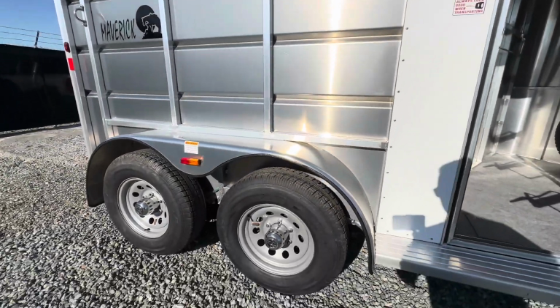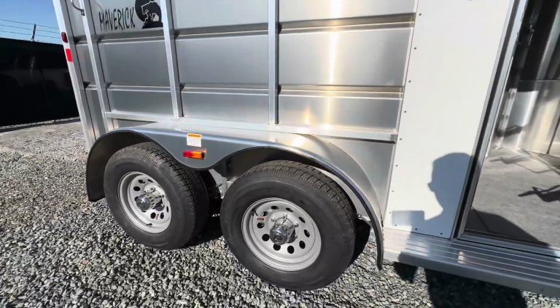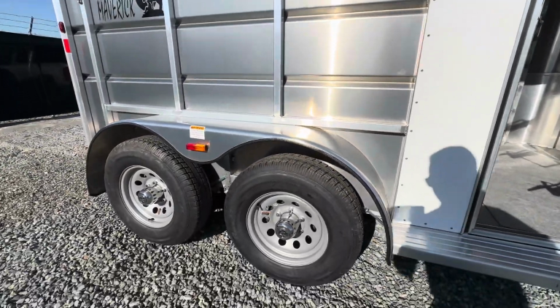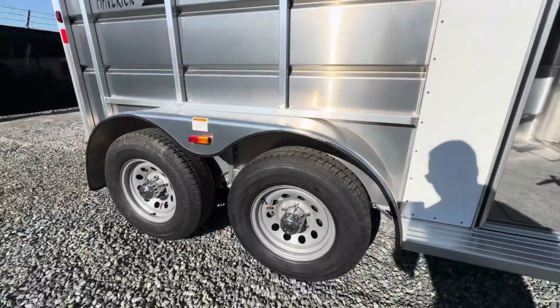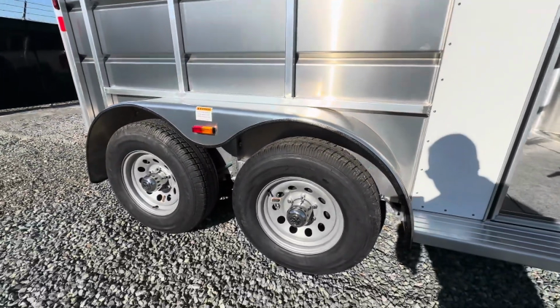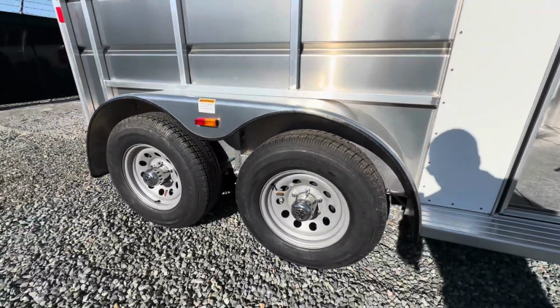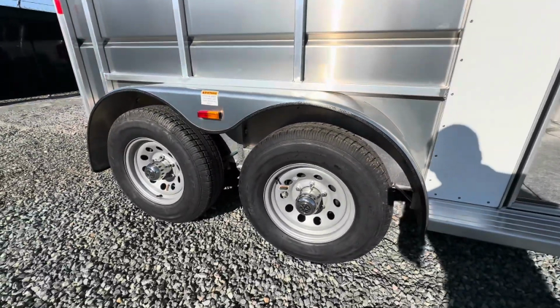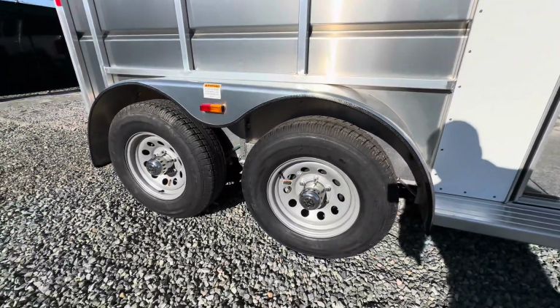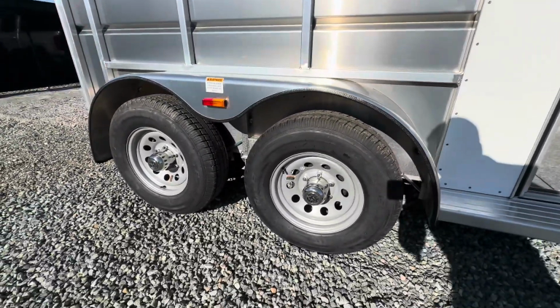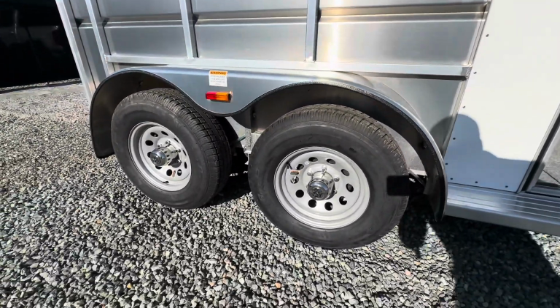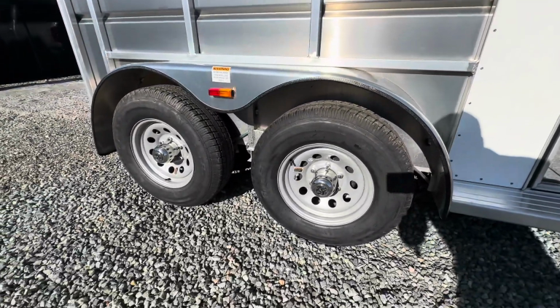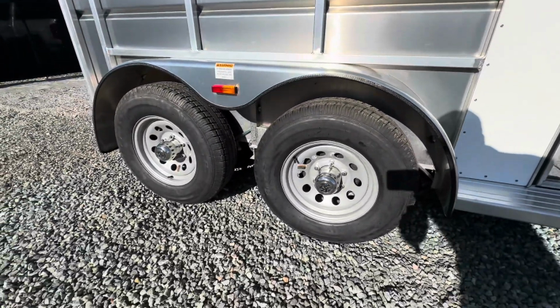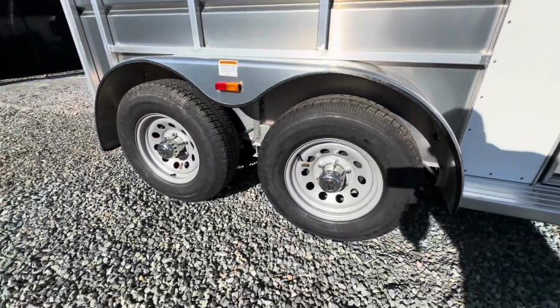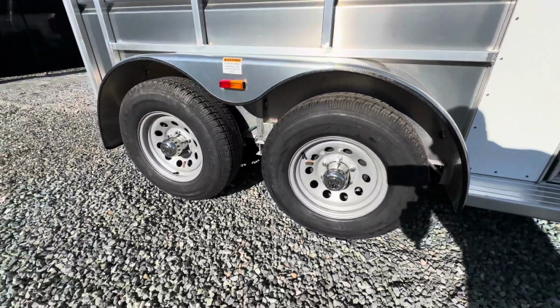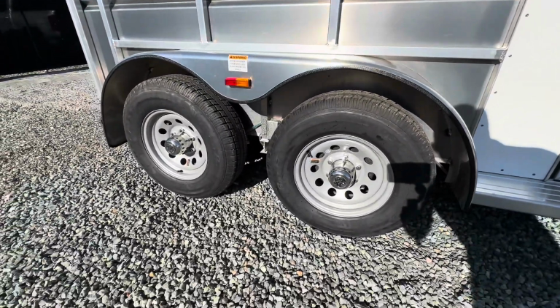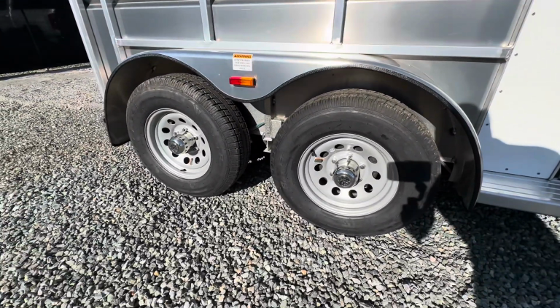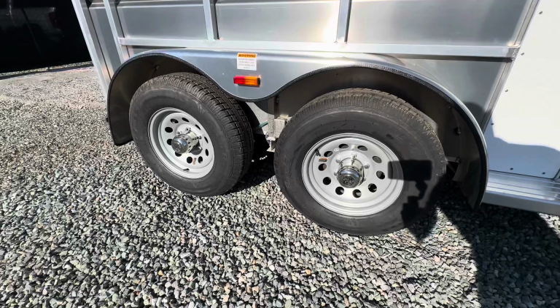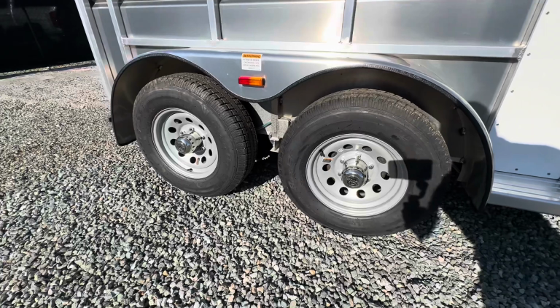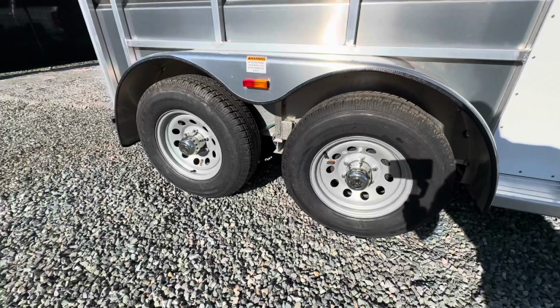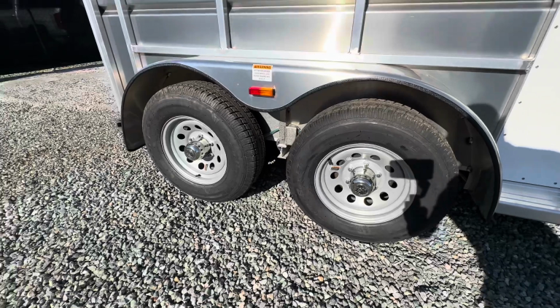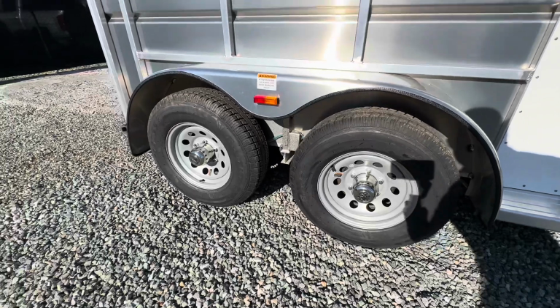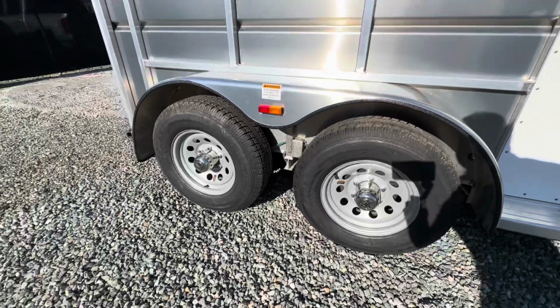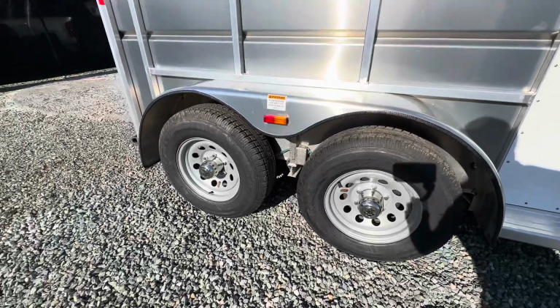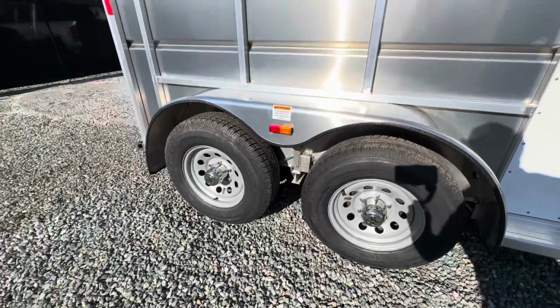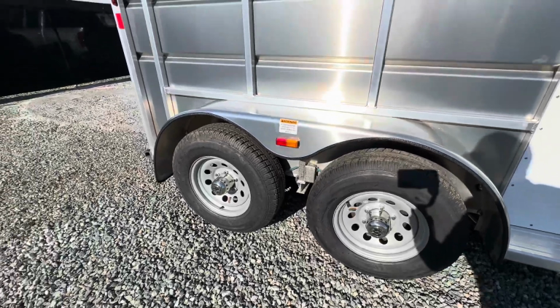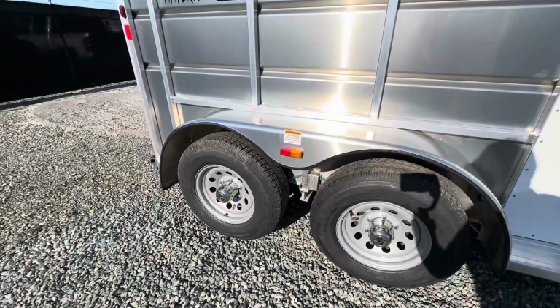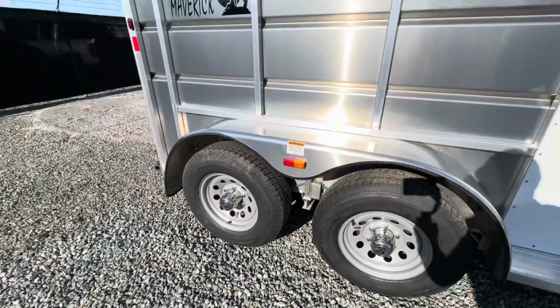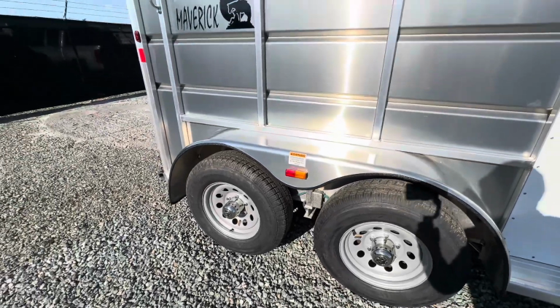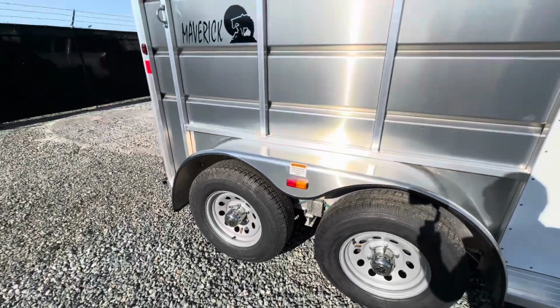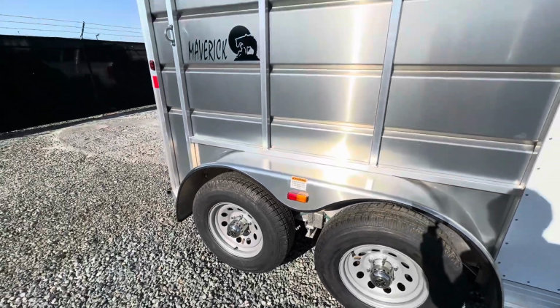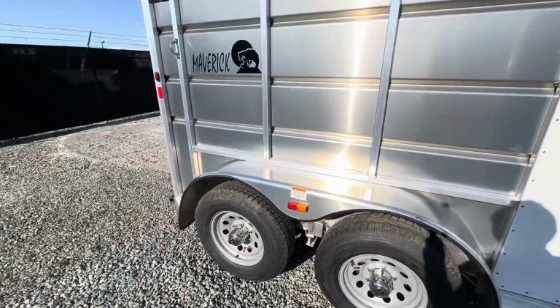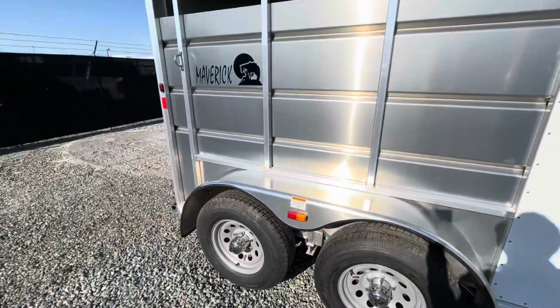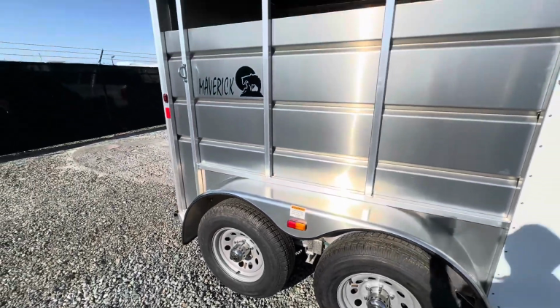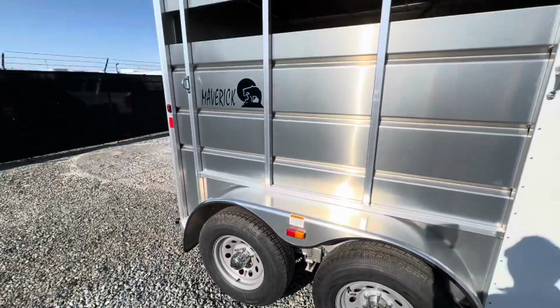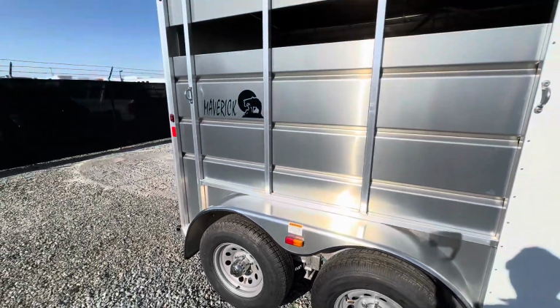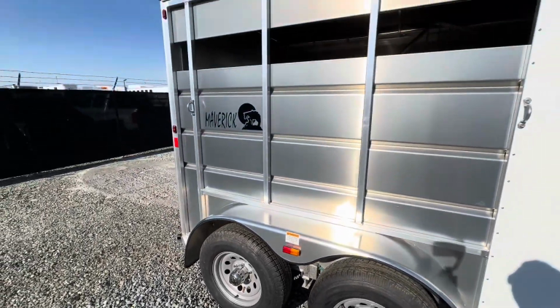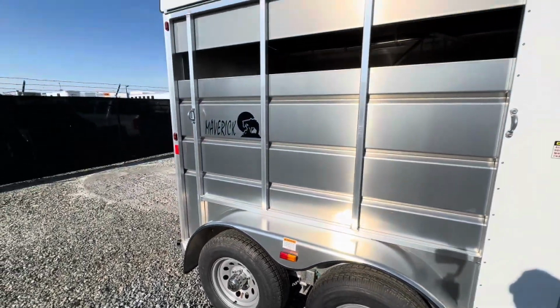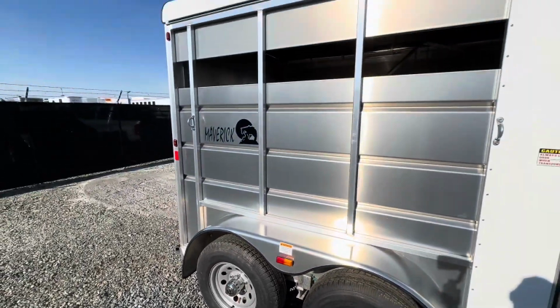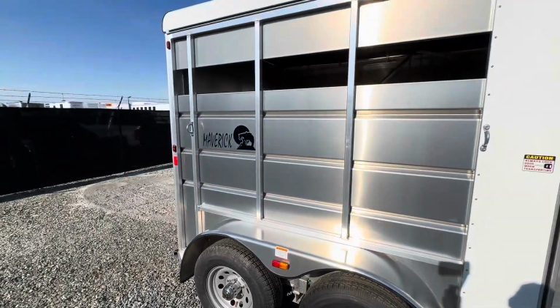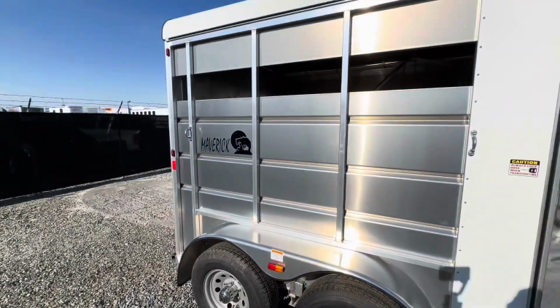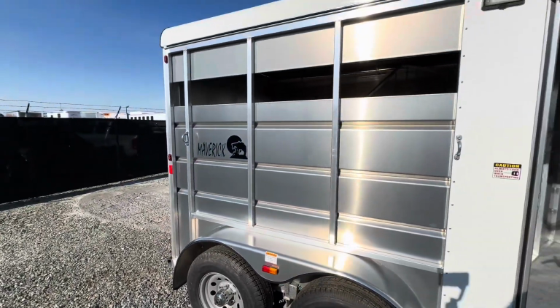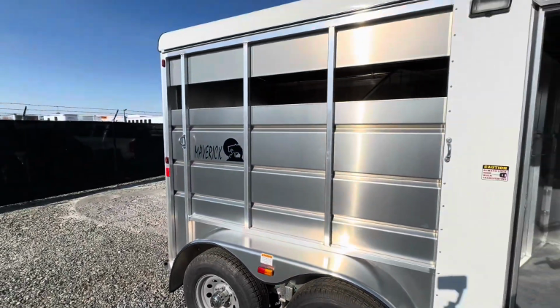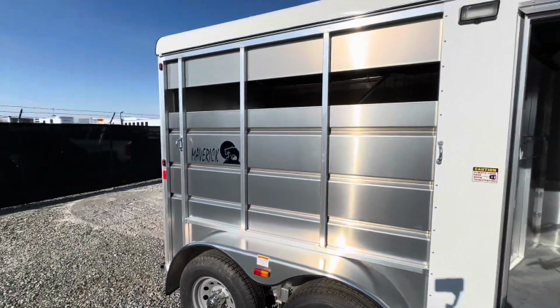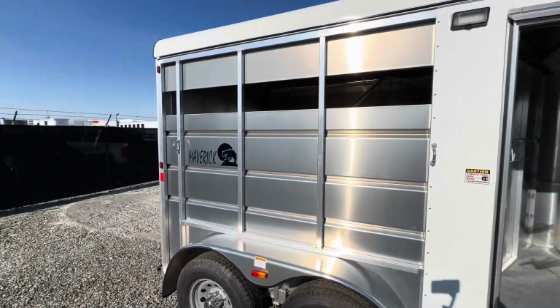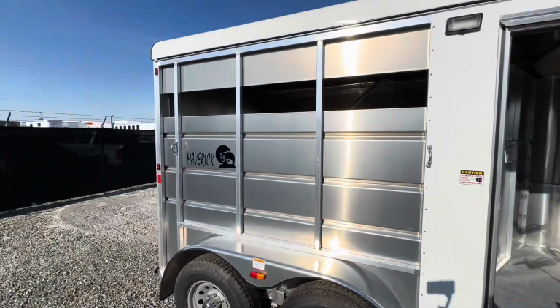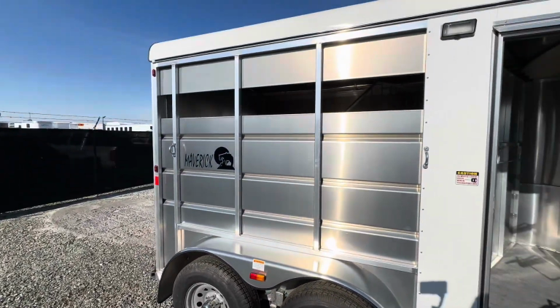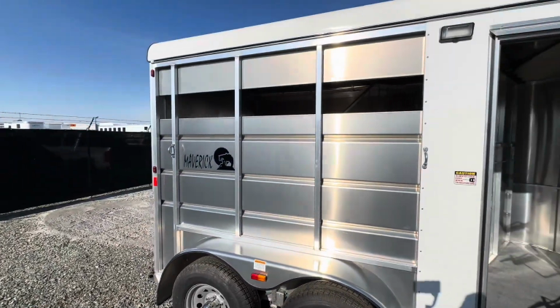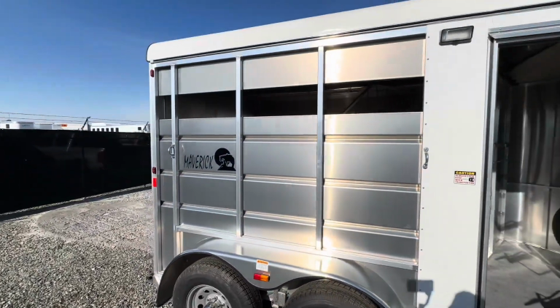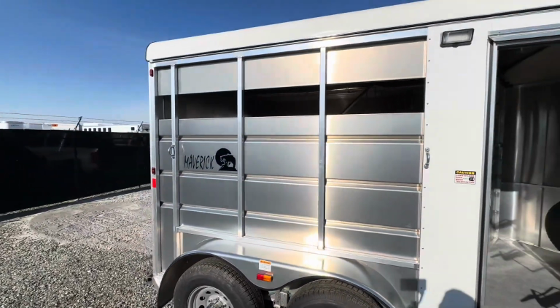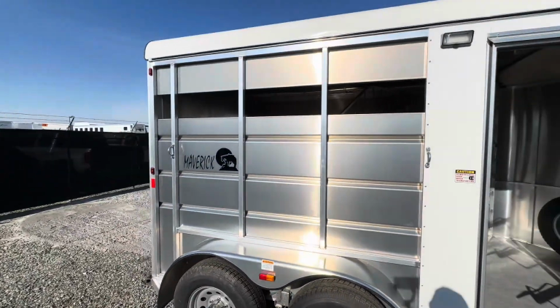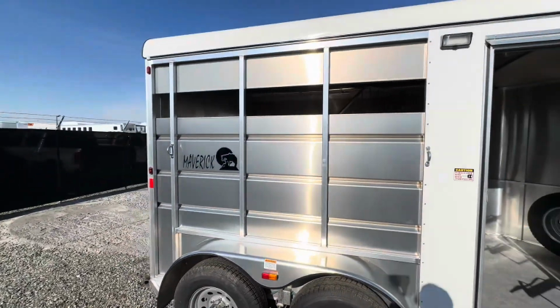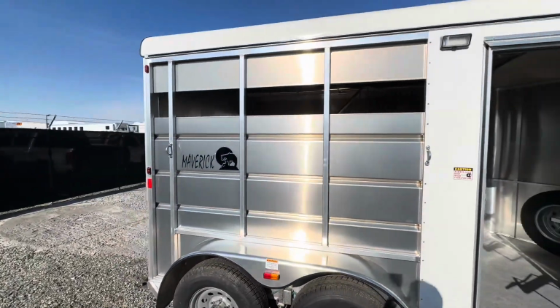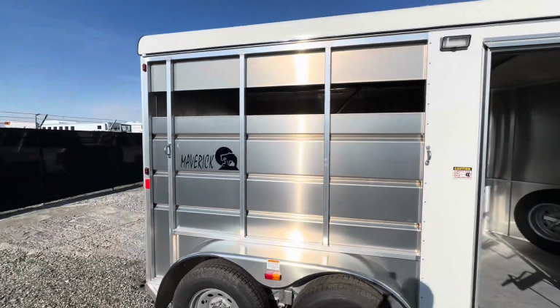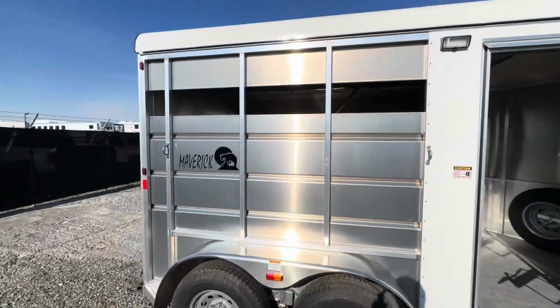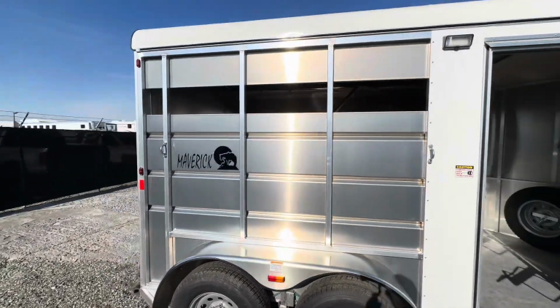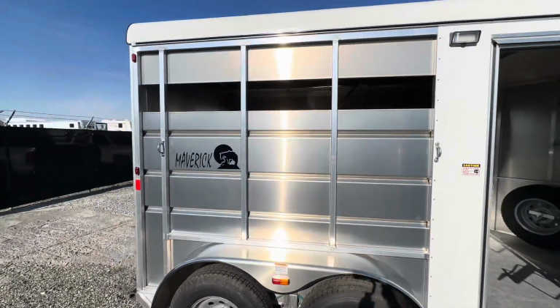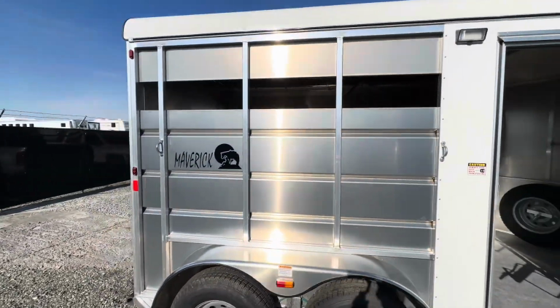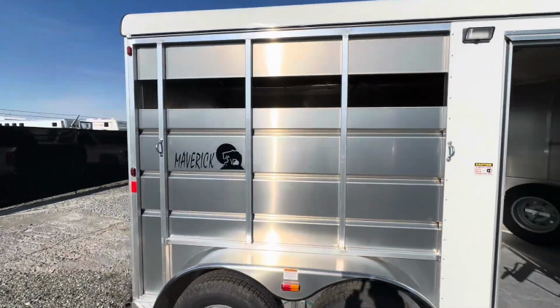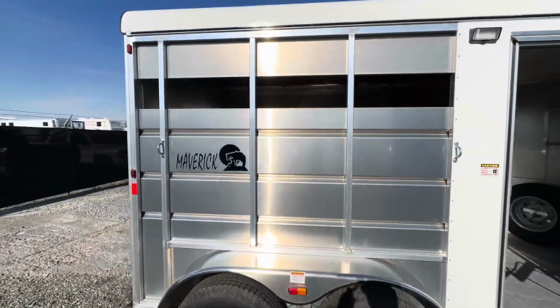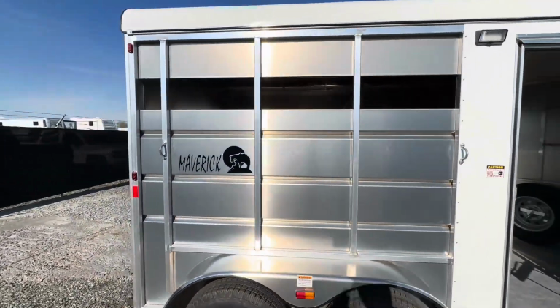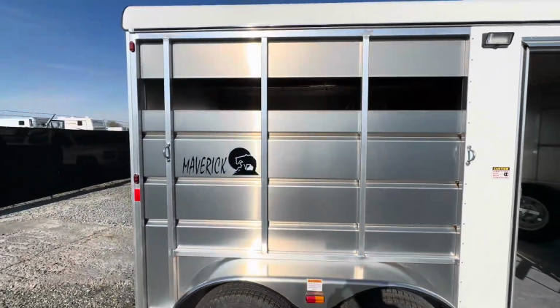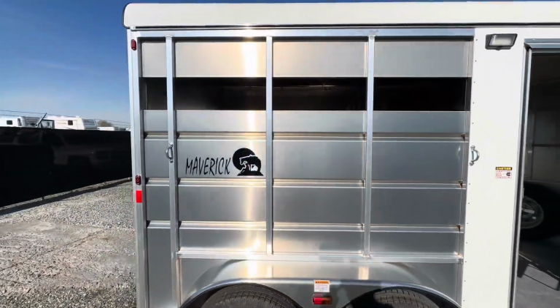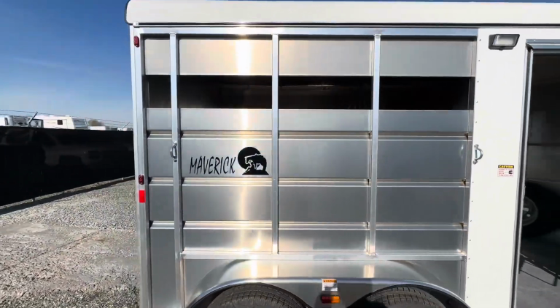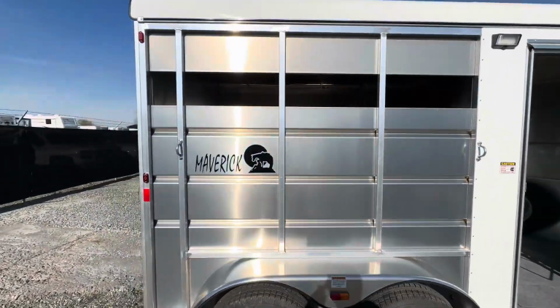Torsion axles. This trailer is an all-aluminum frame structure with aluminum skin.